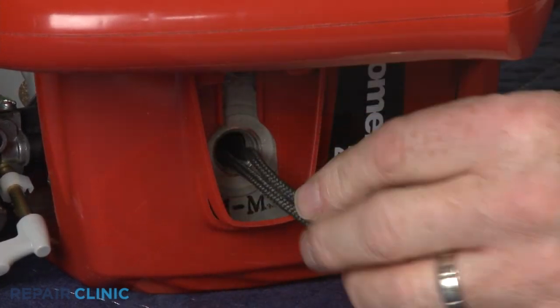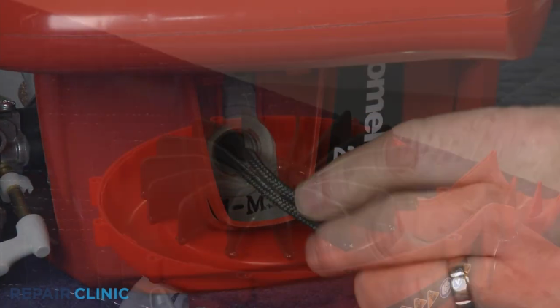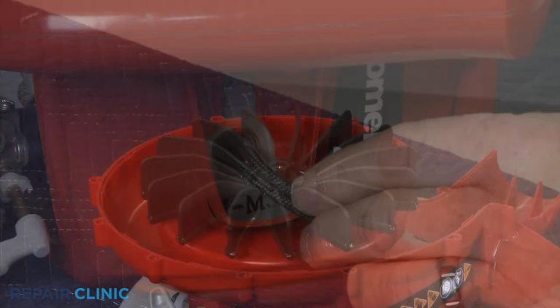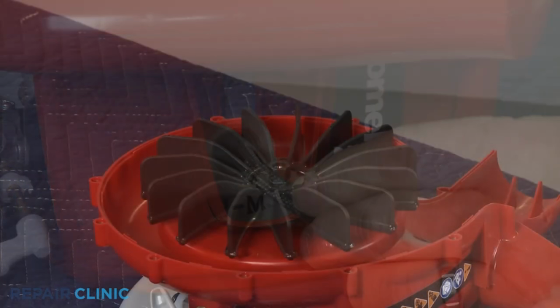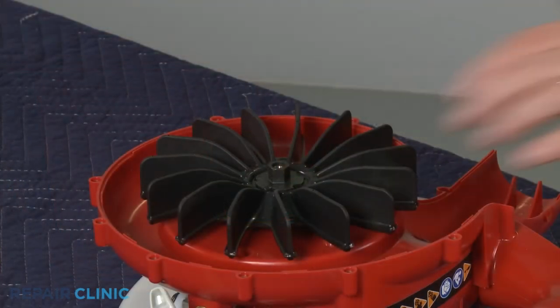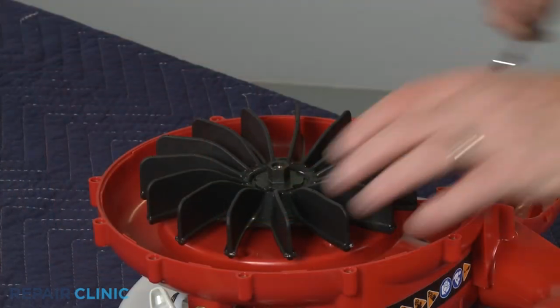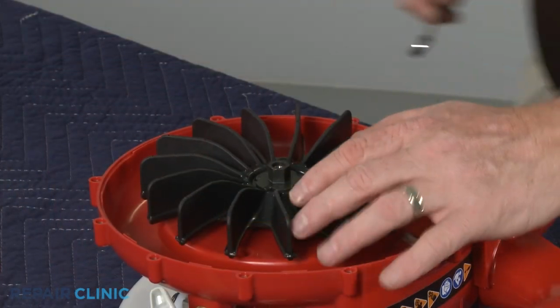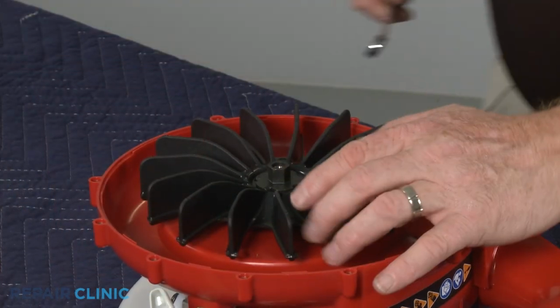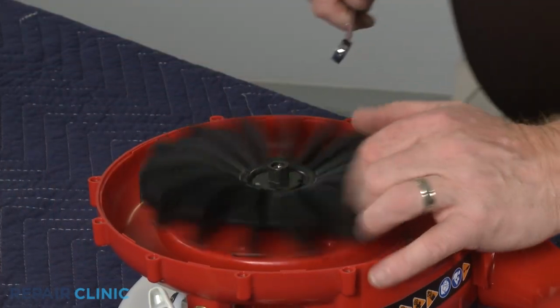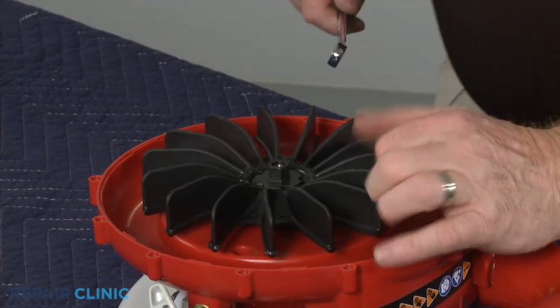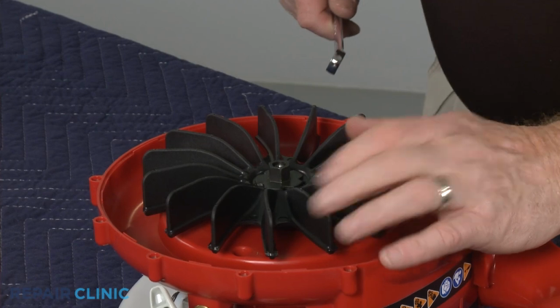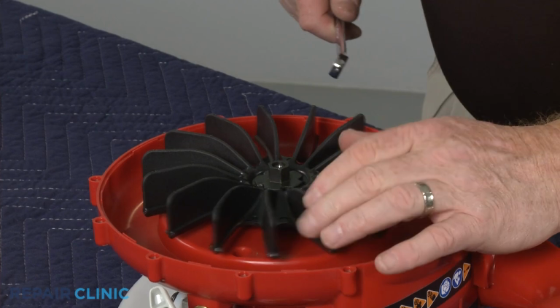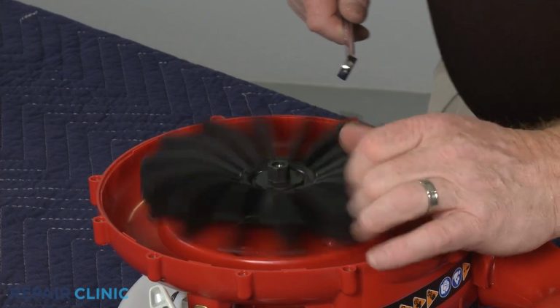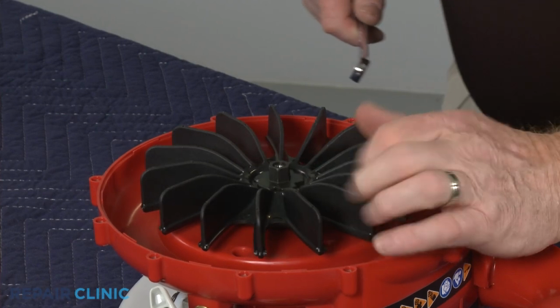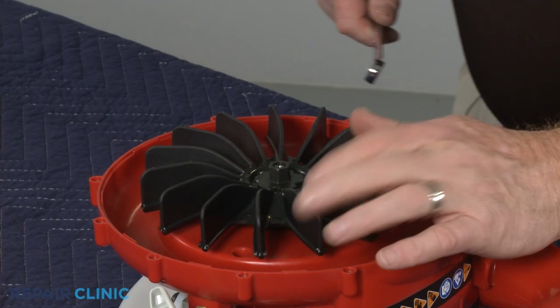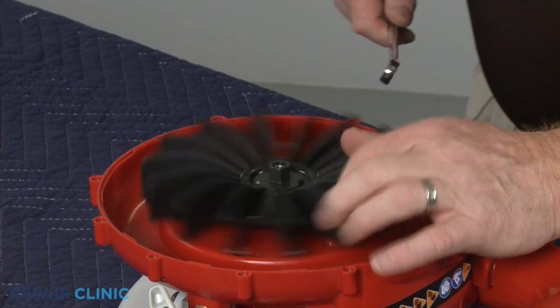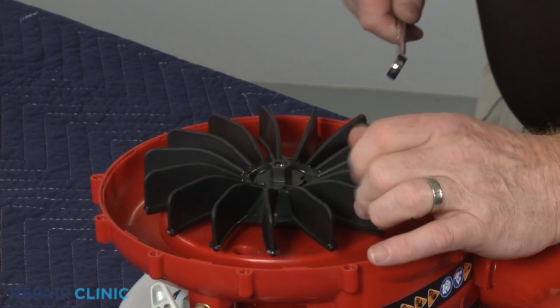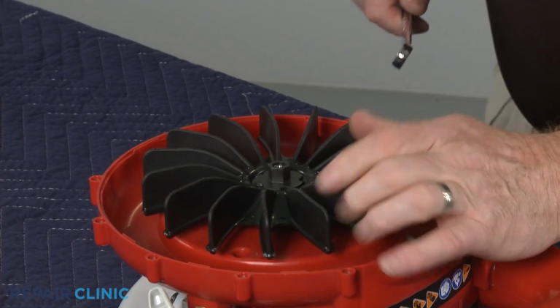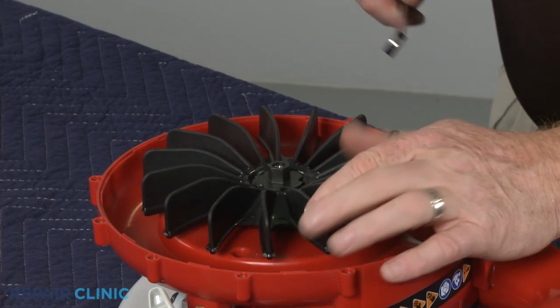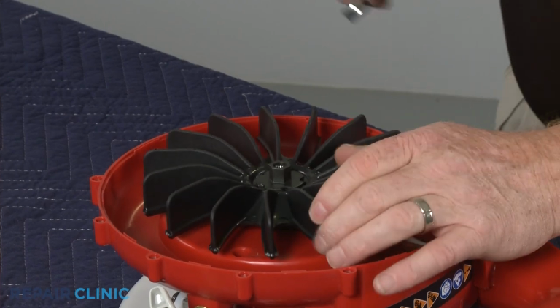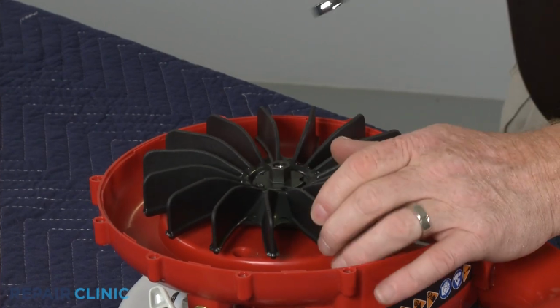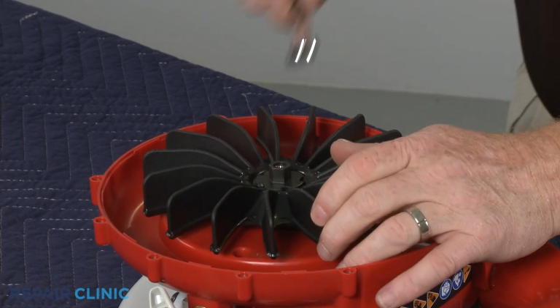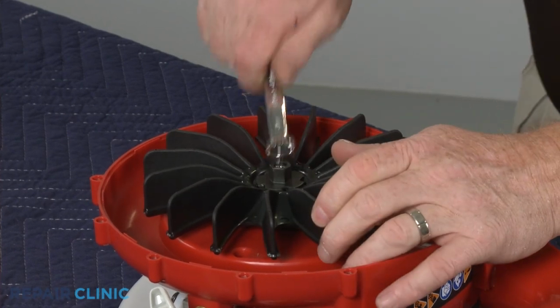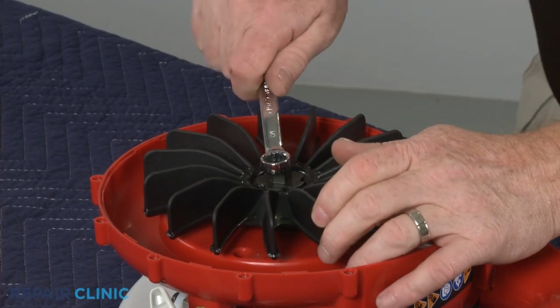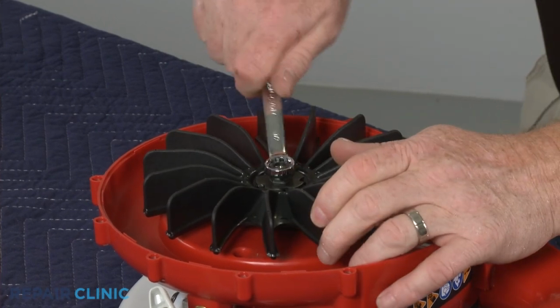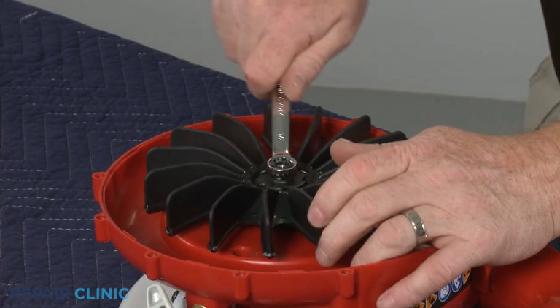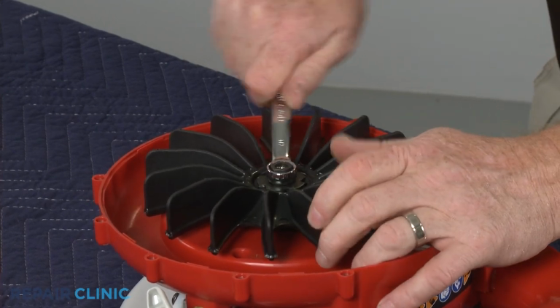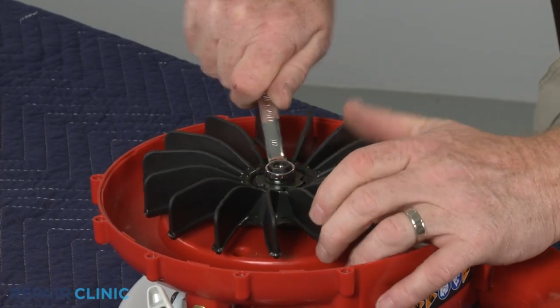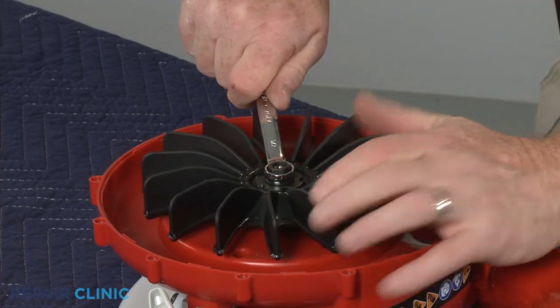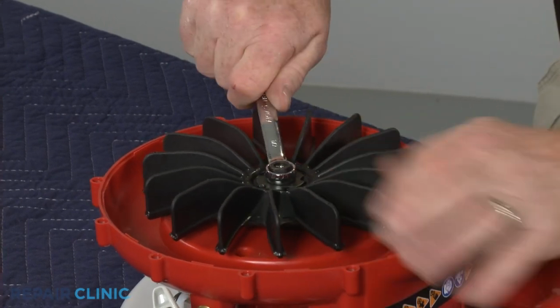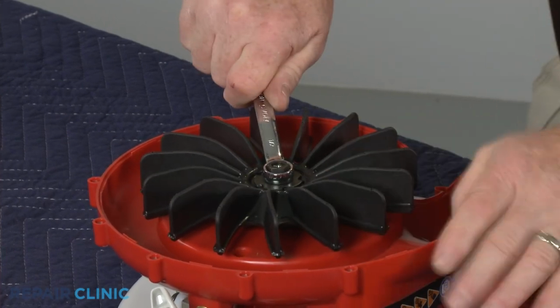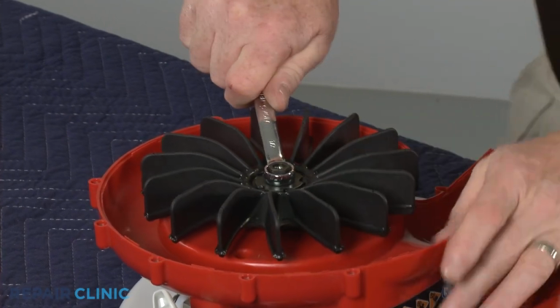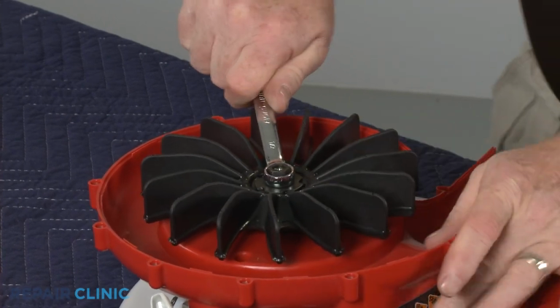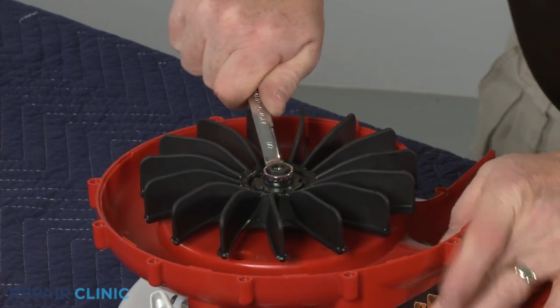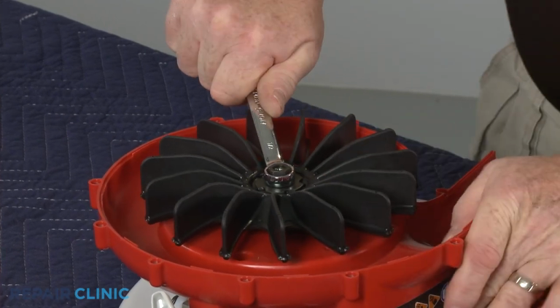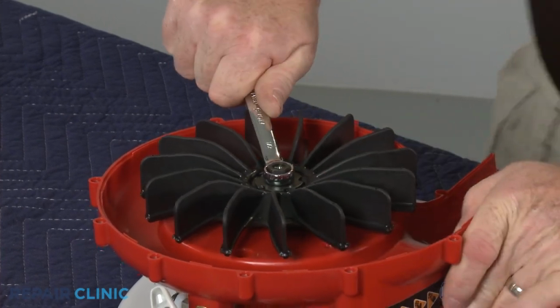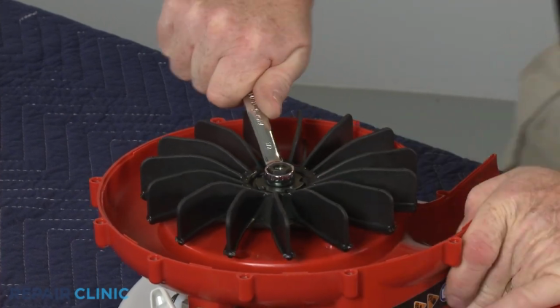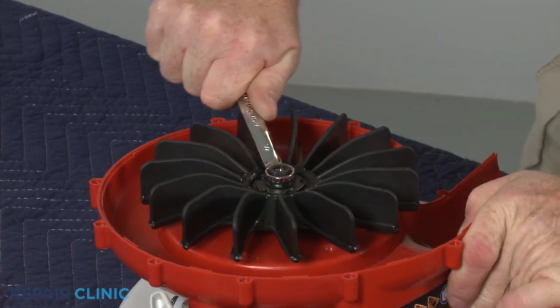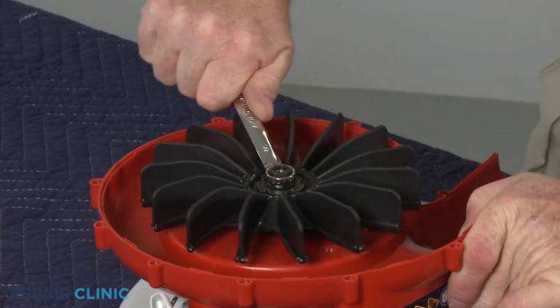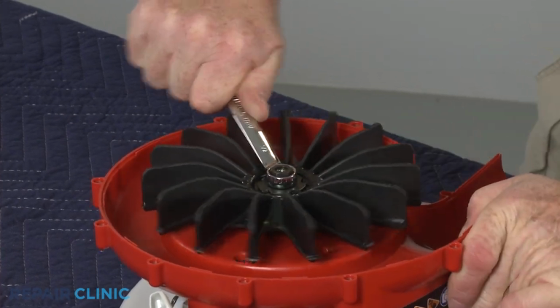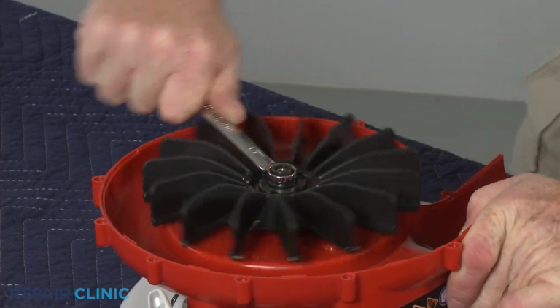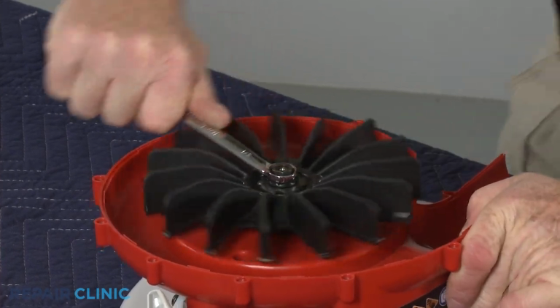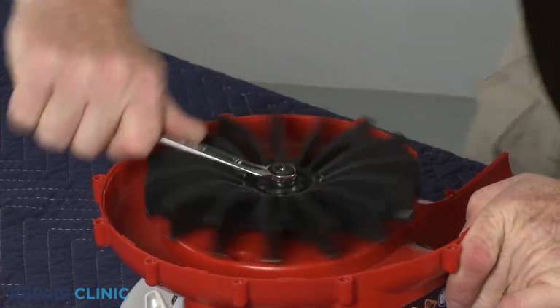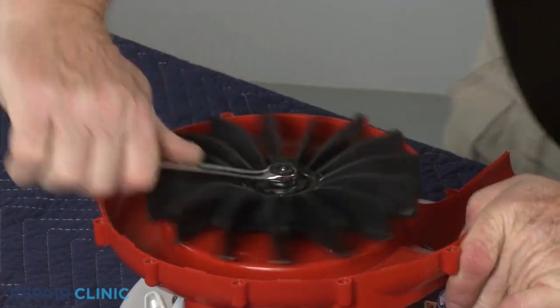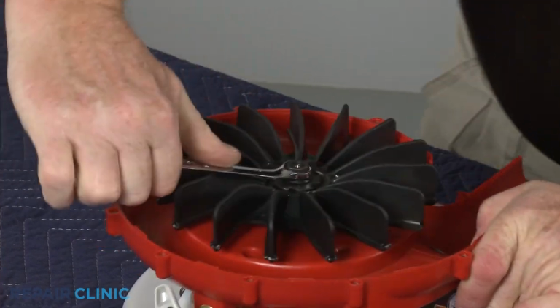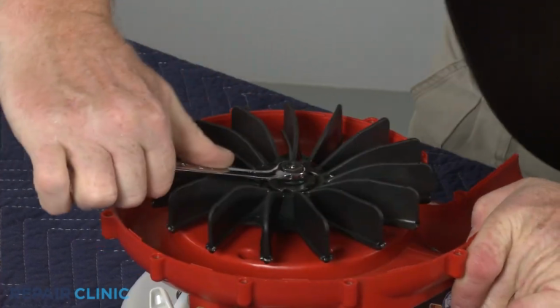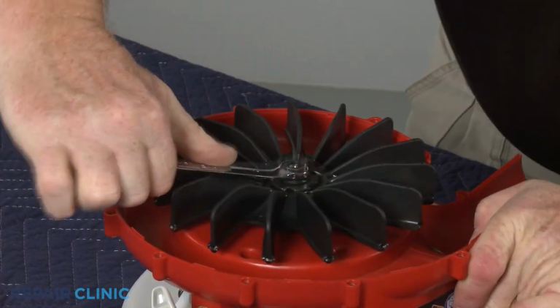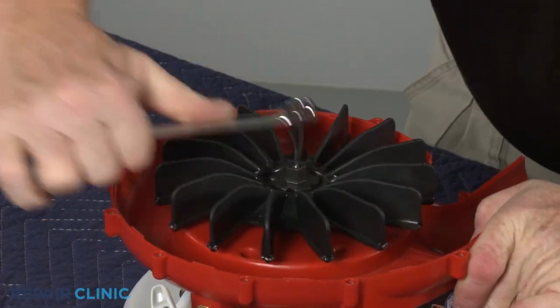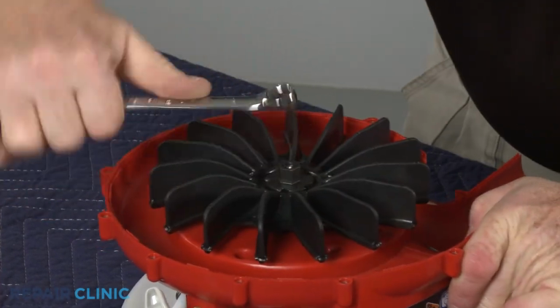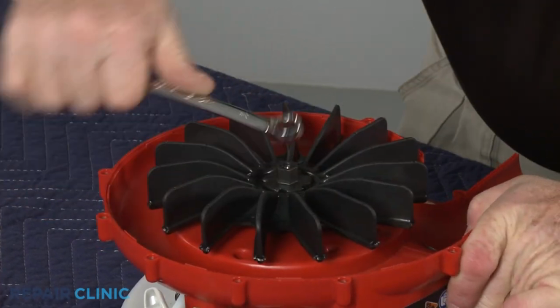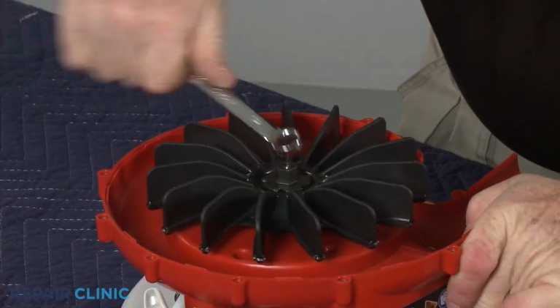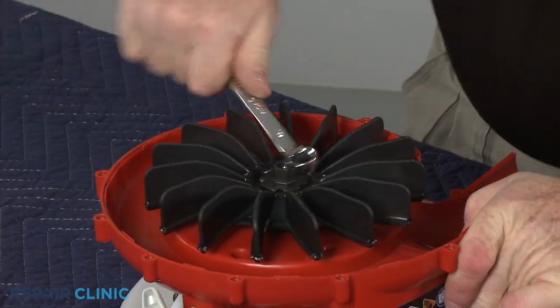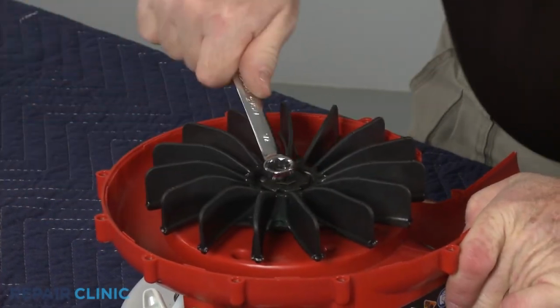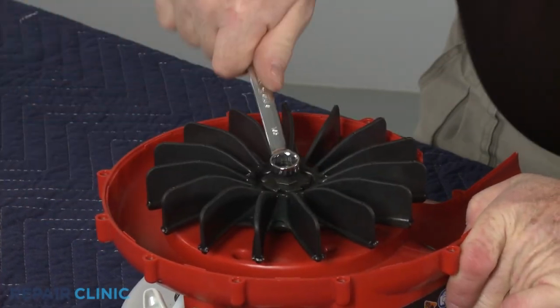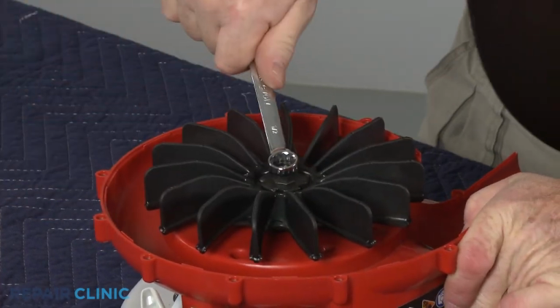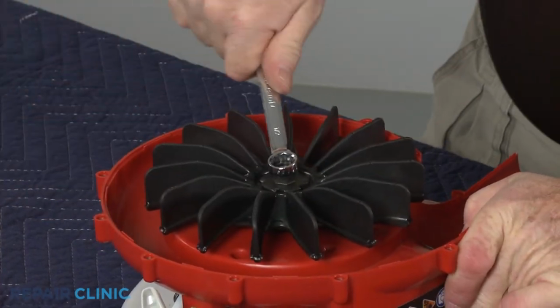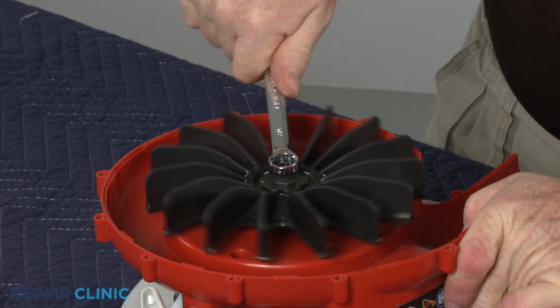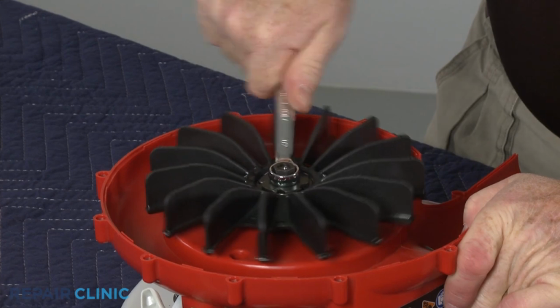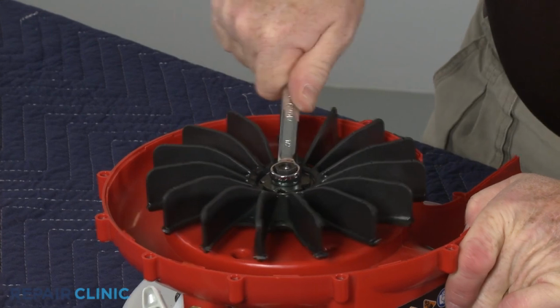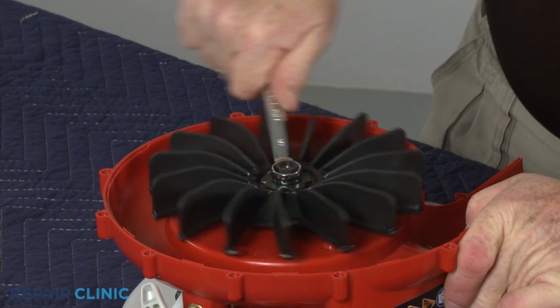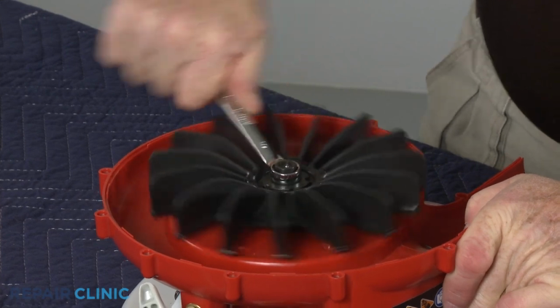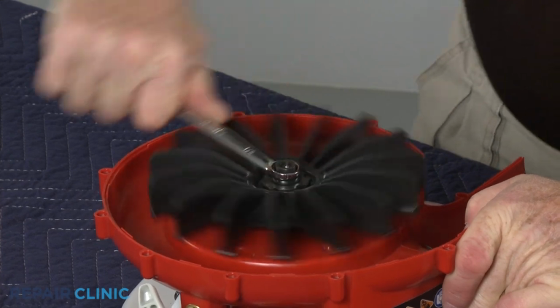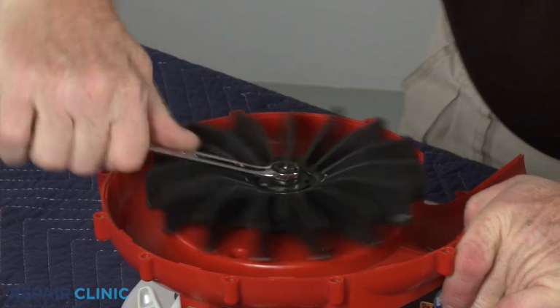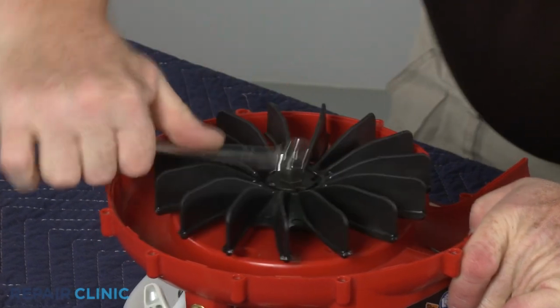You can now use a ½ inch socket or wrench to unthread the blower fan blade retaining nut and remove the old fan blade.